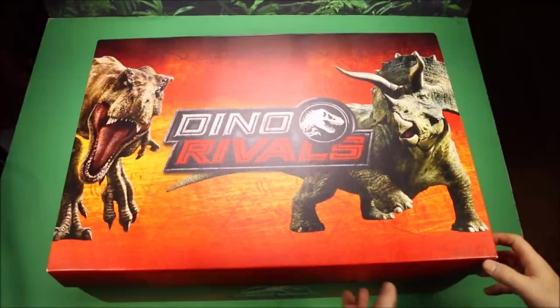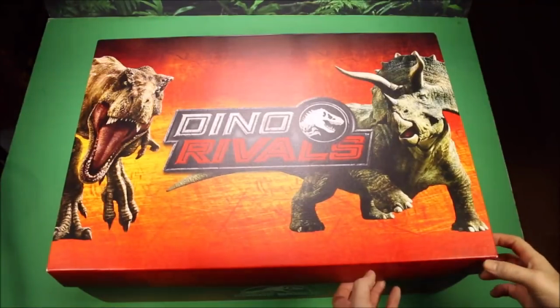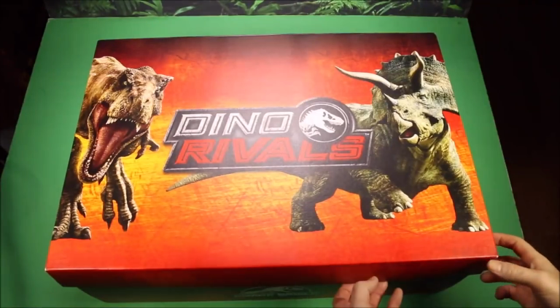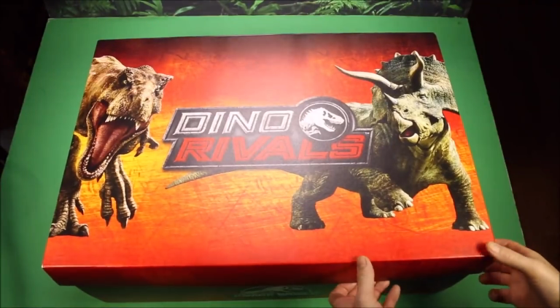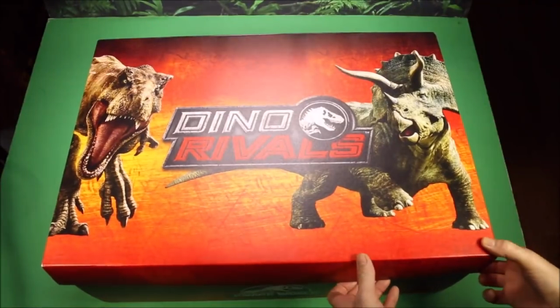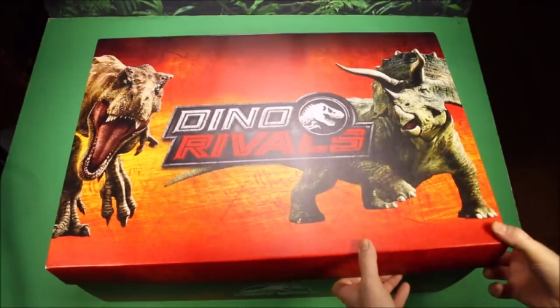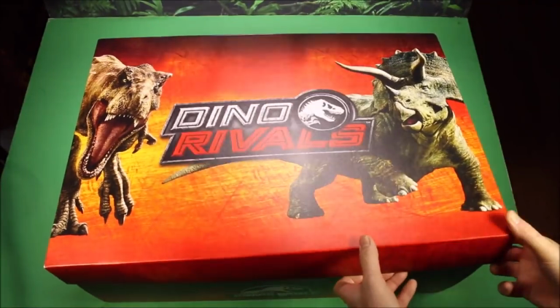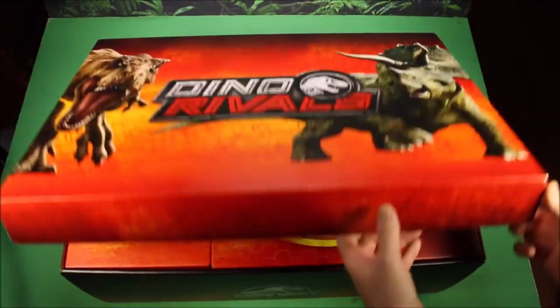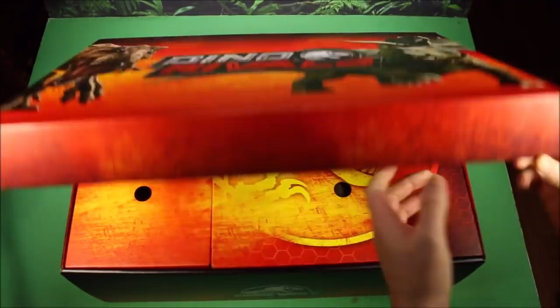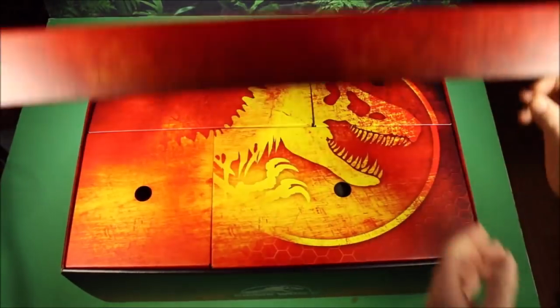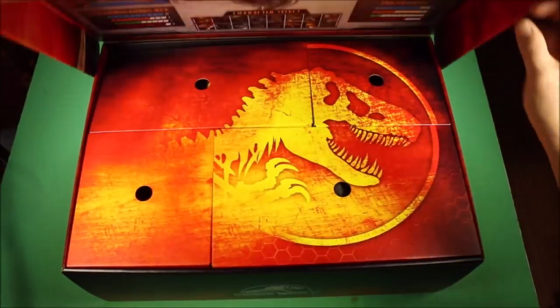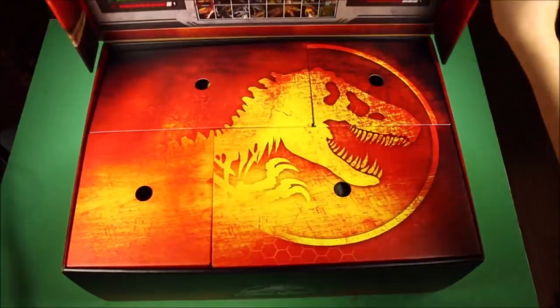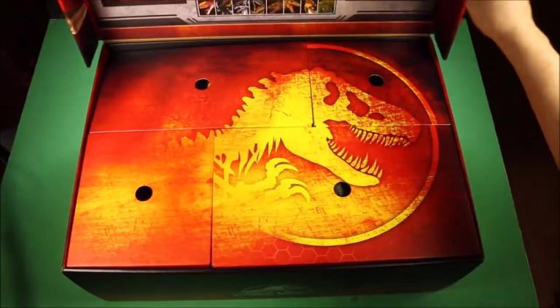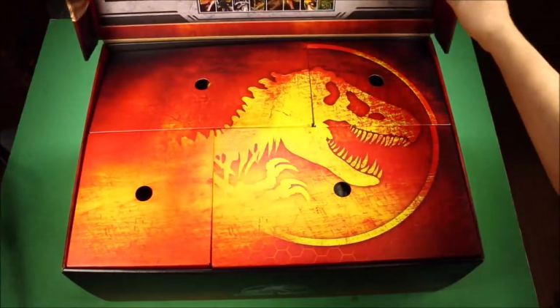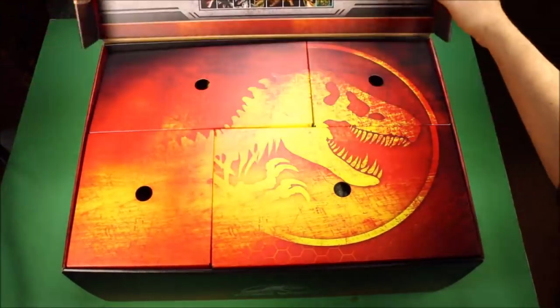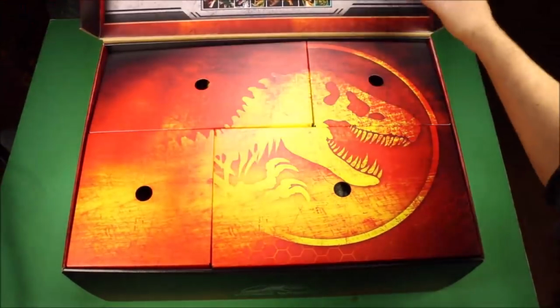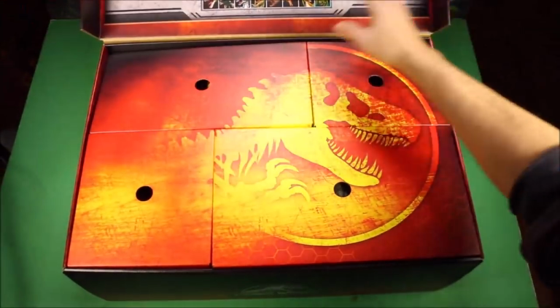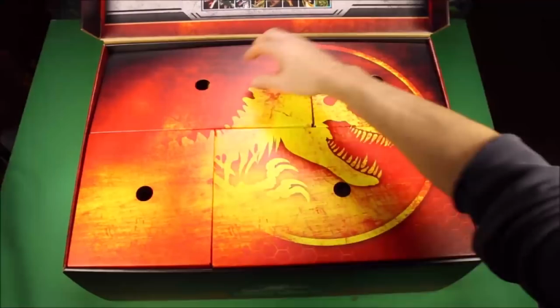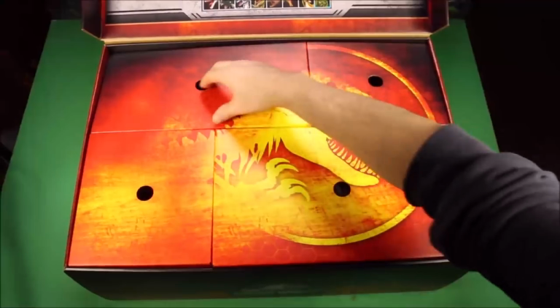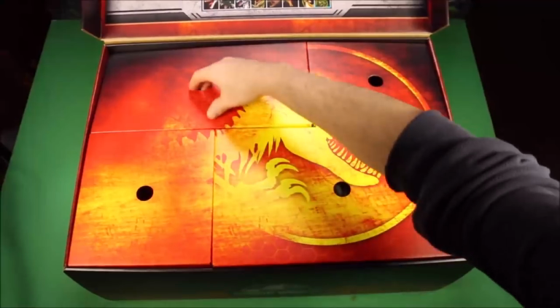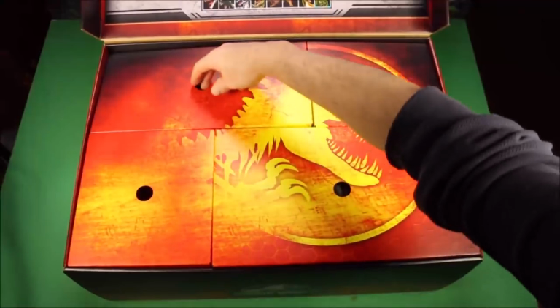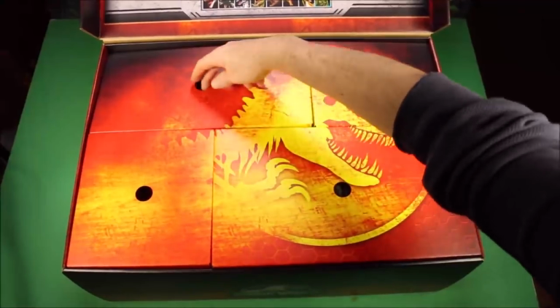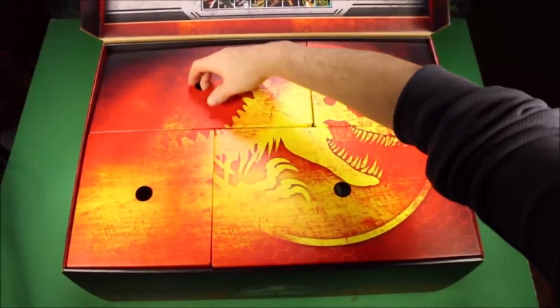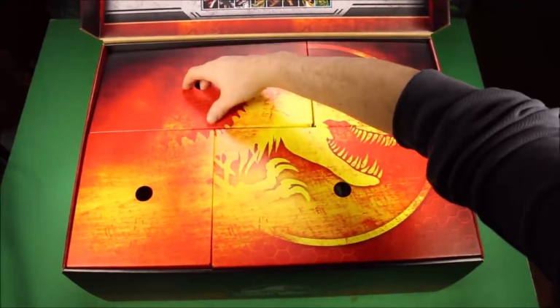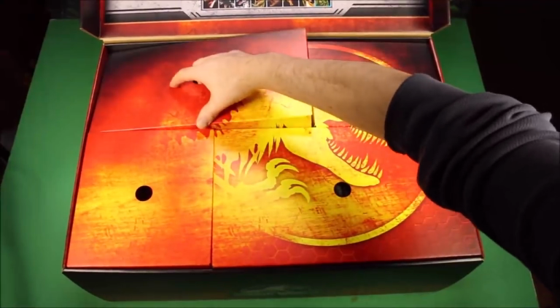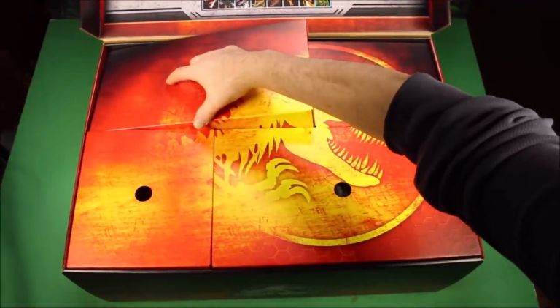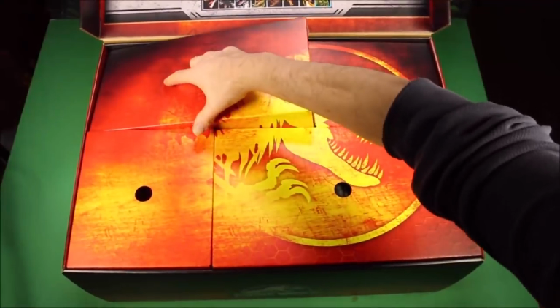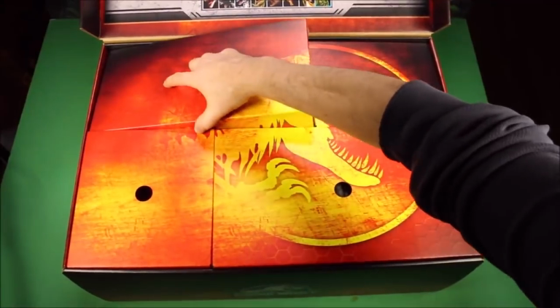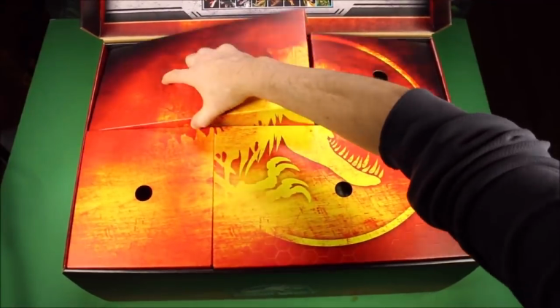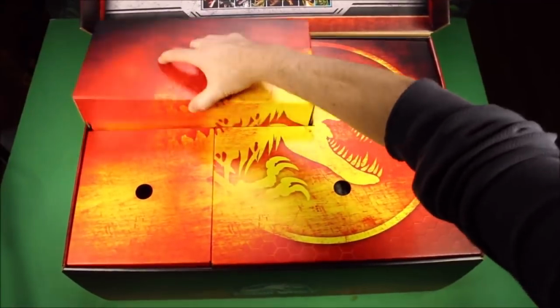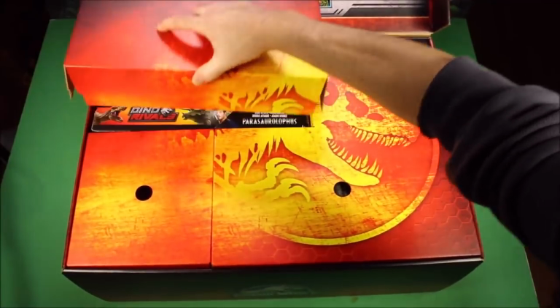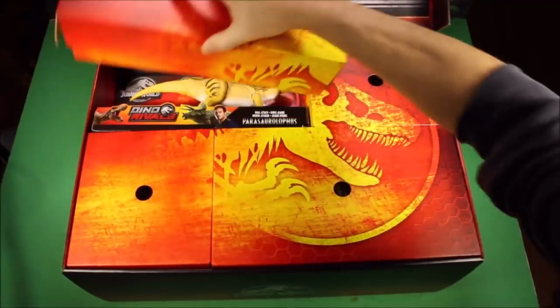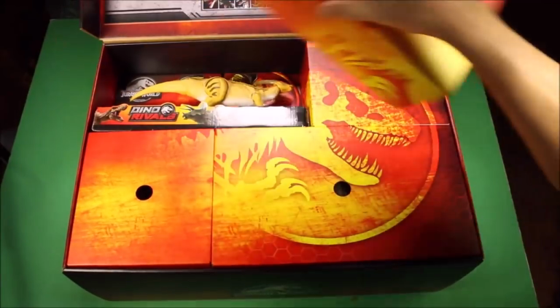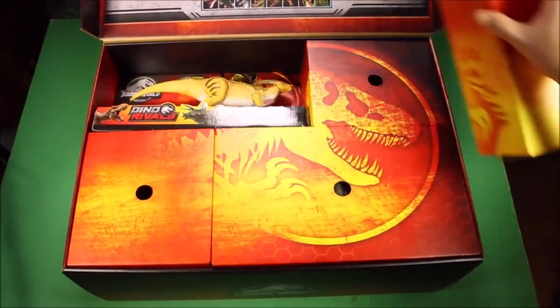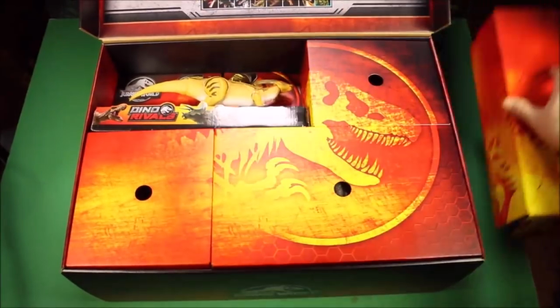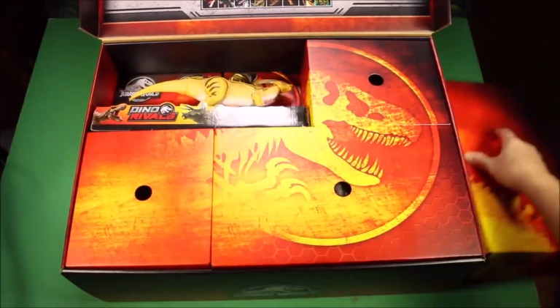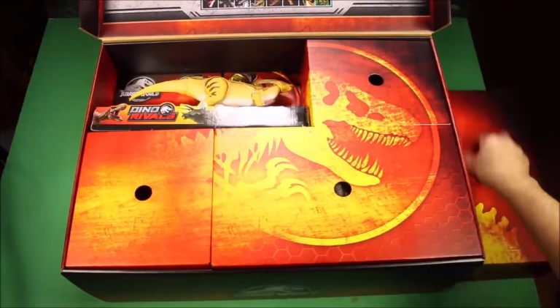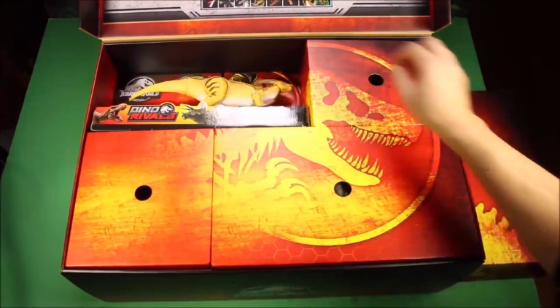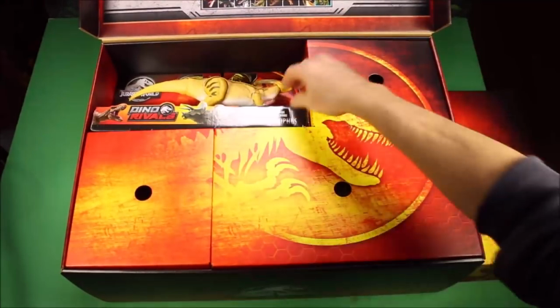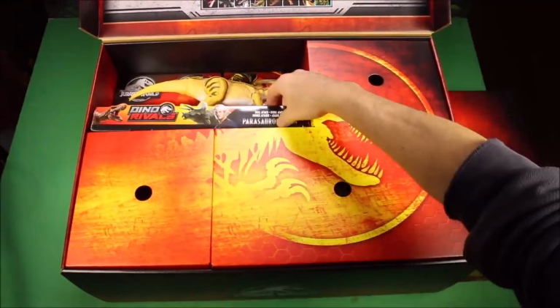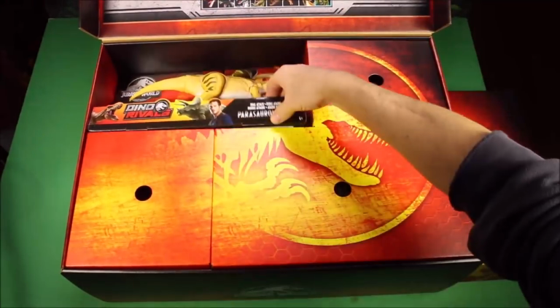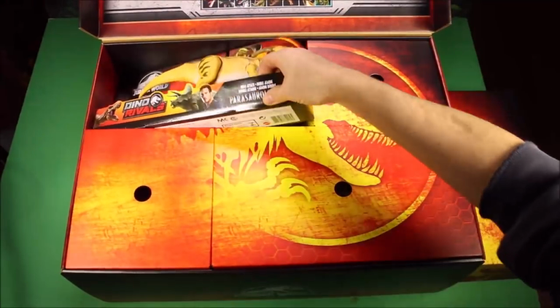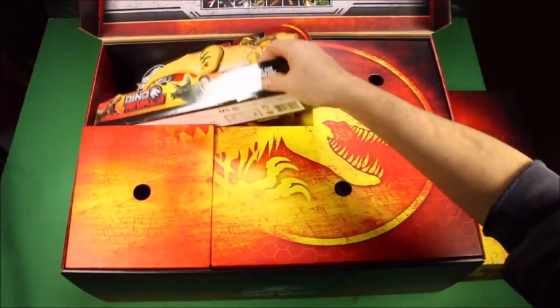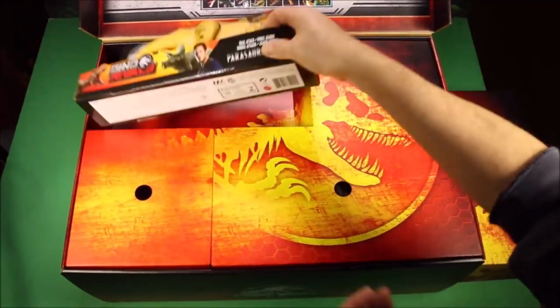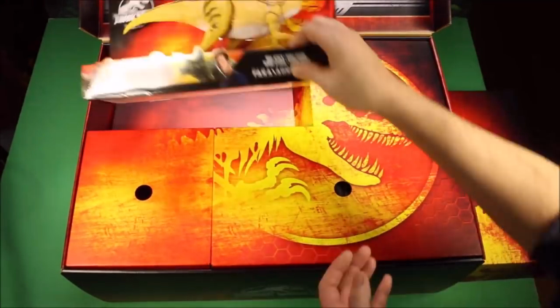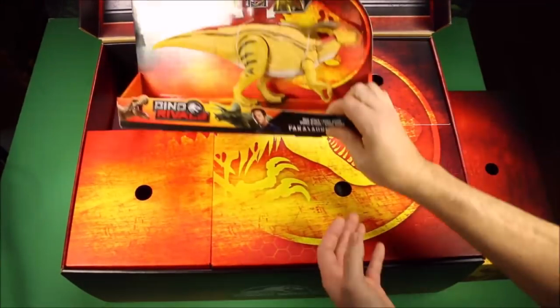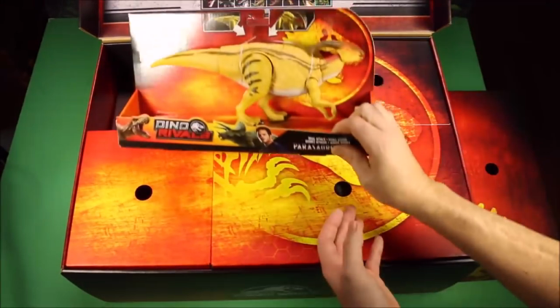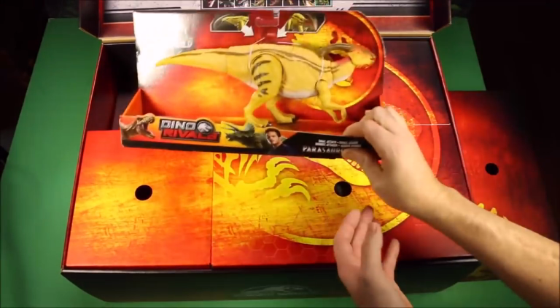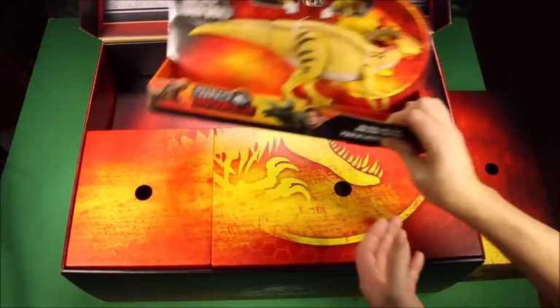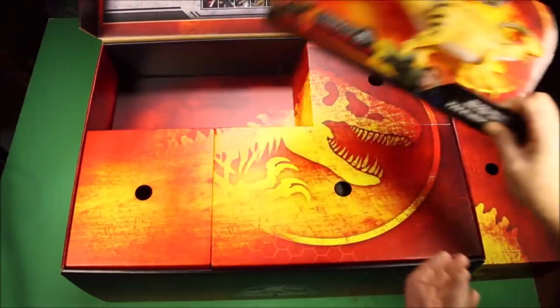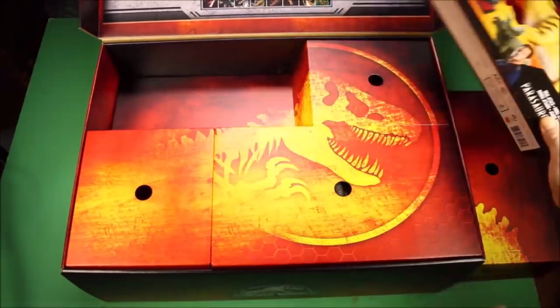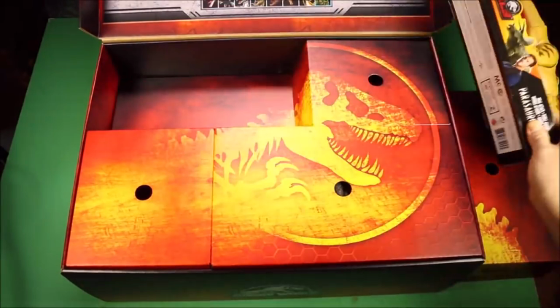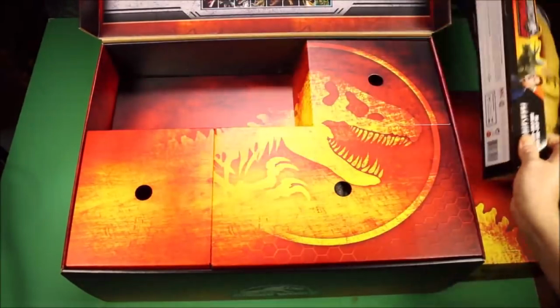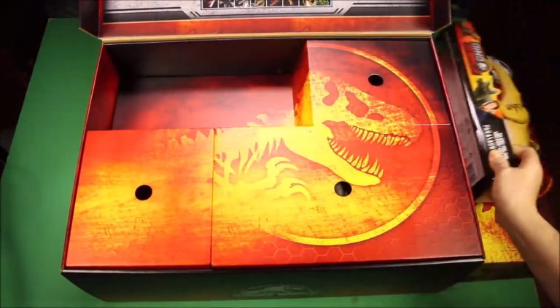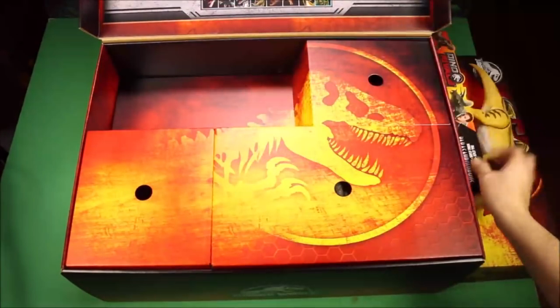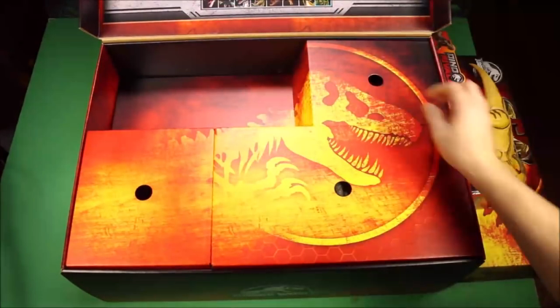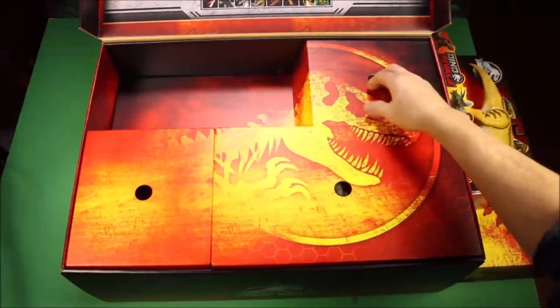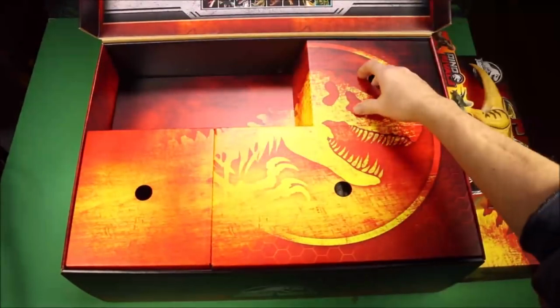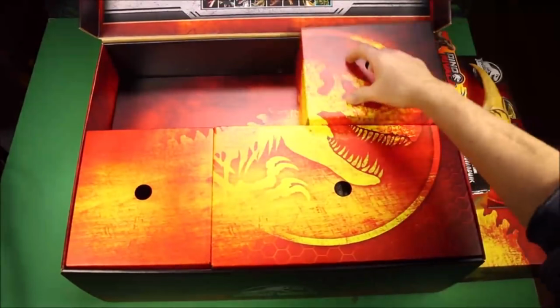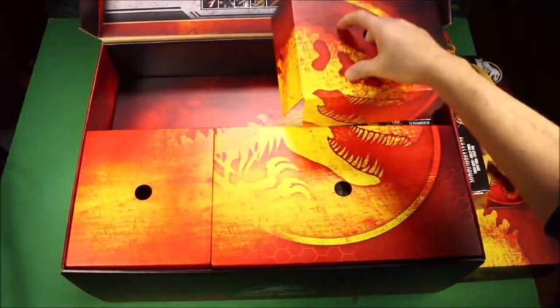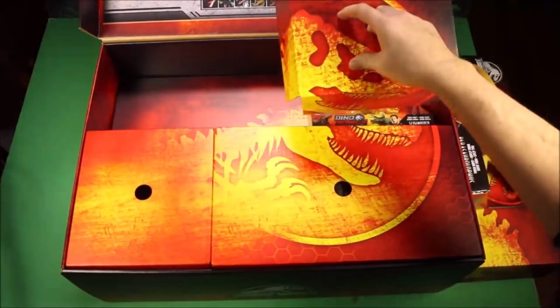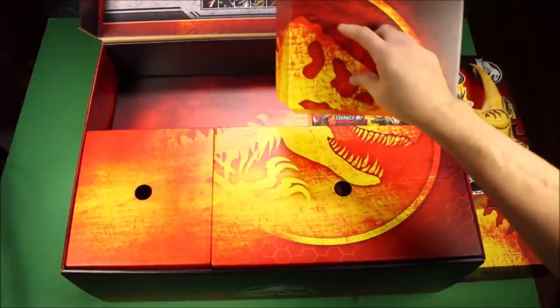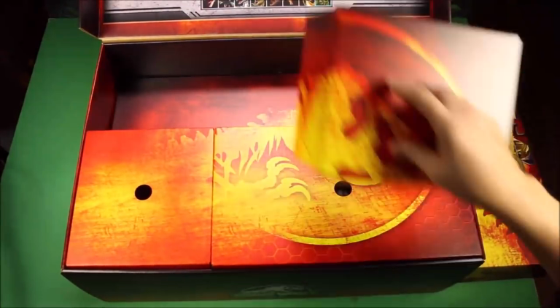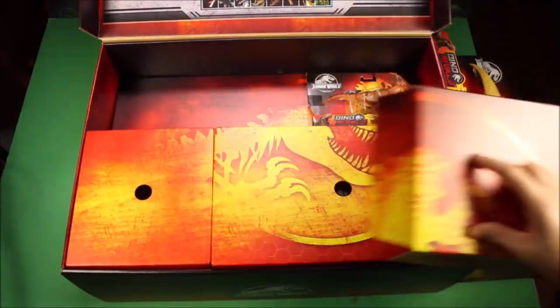Once again, I want to thank Mattel for sending me this awesome box of dinosaur toys. If you did enjoy that, guys...